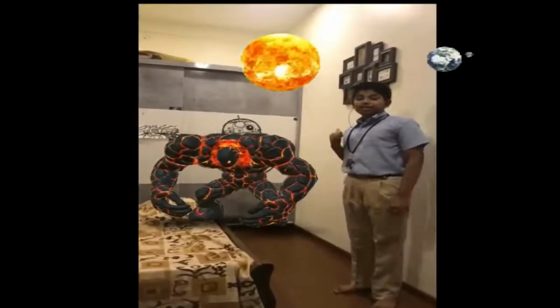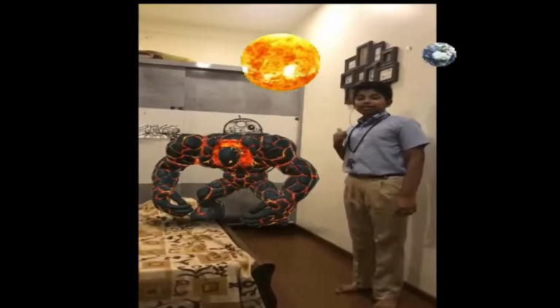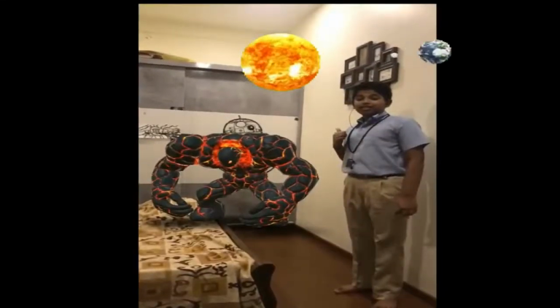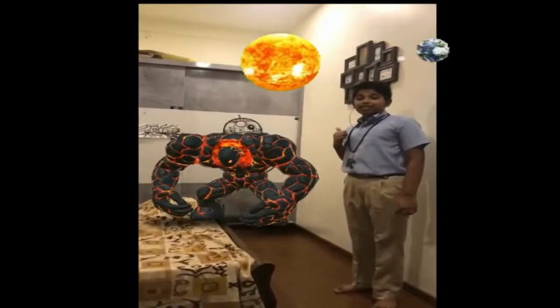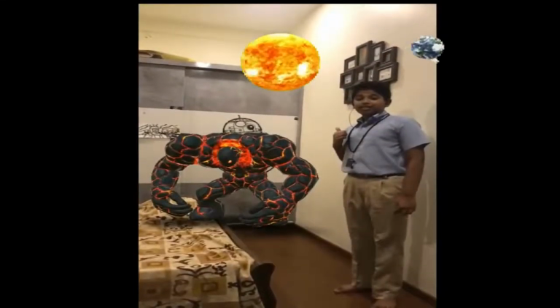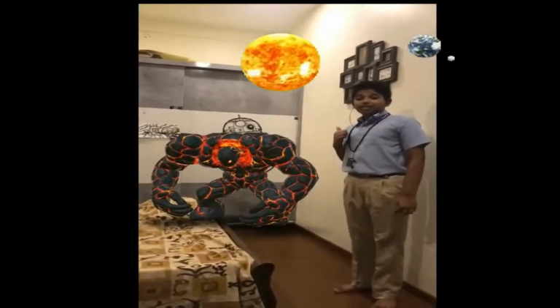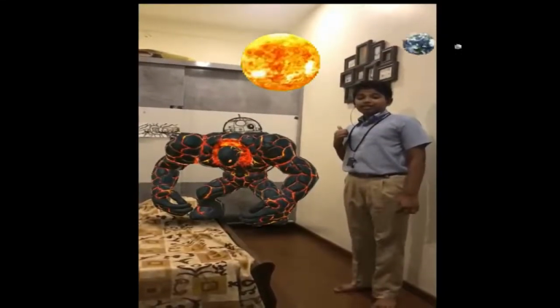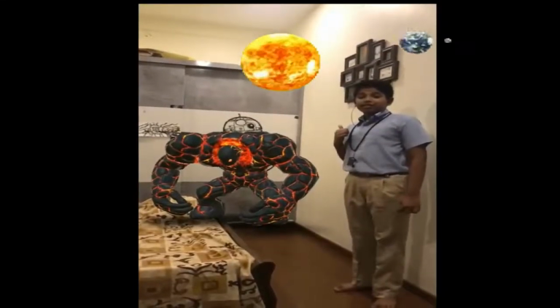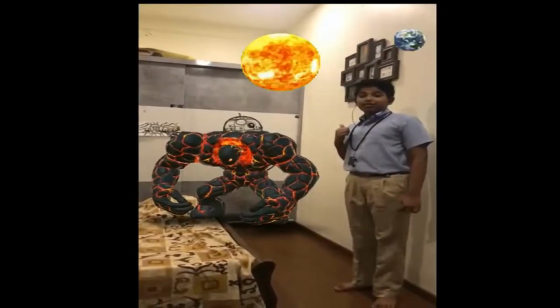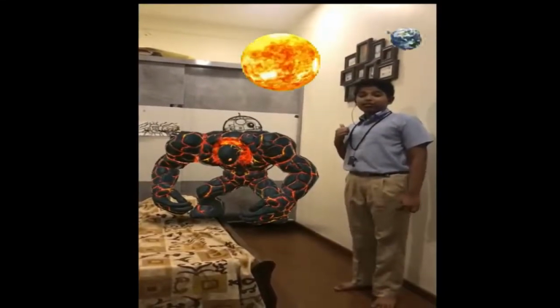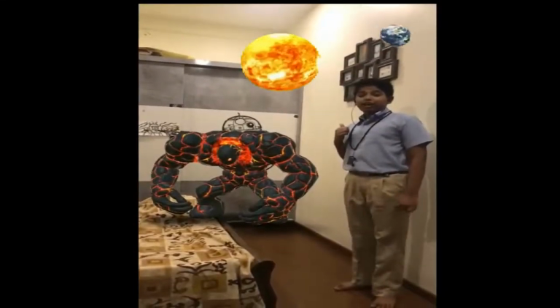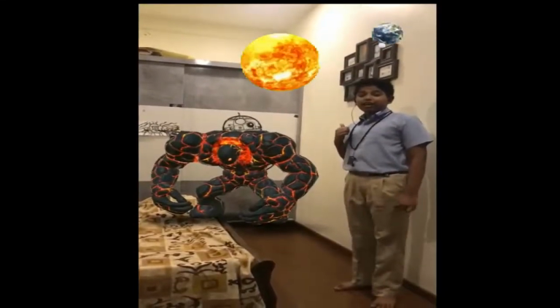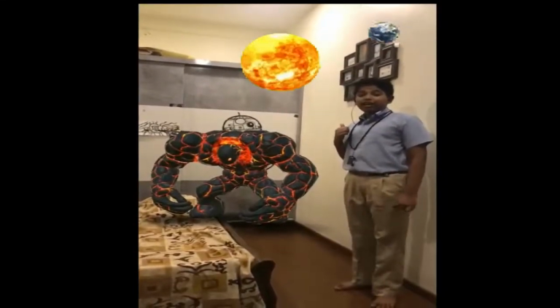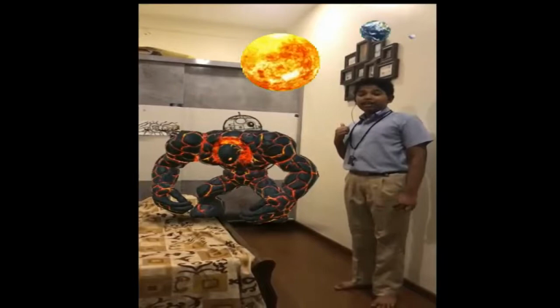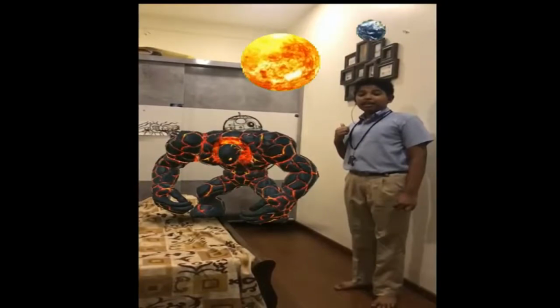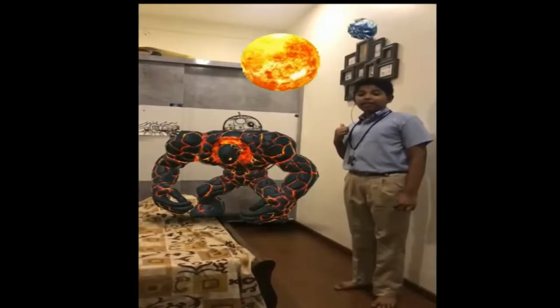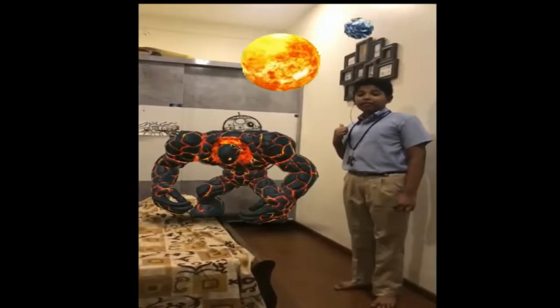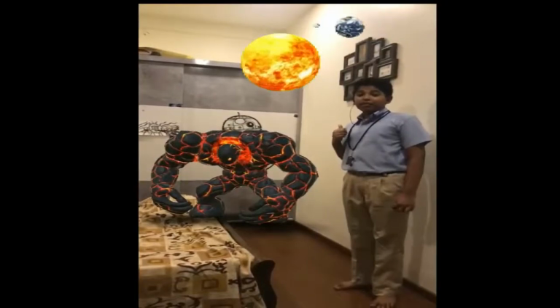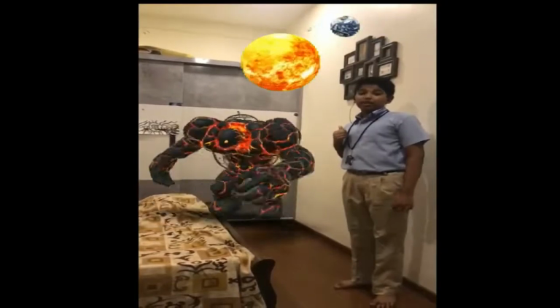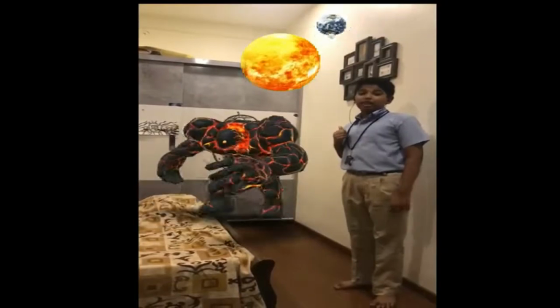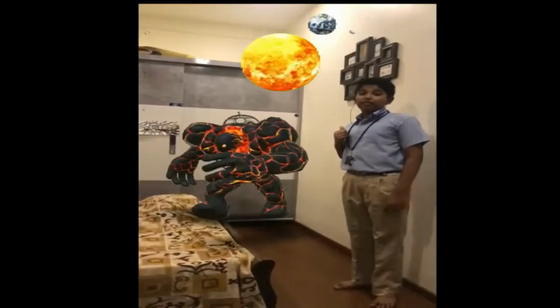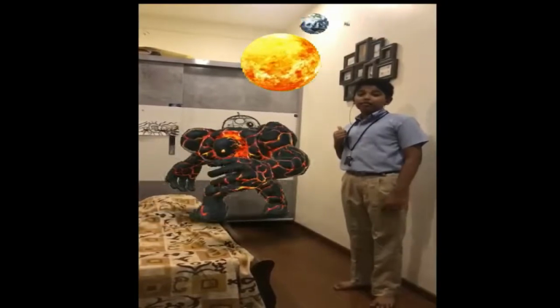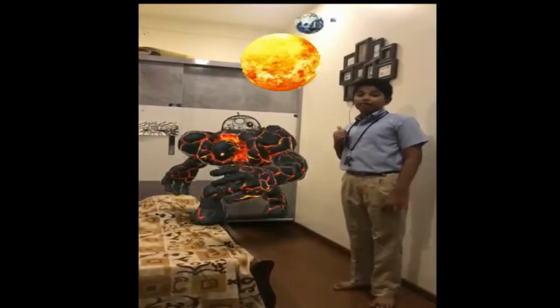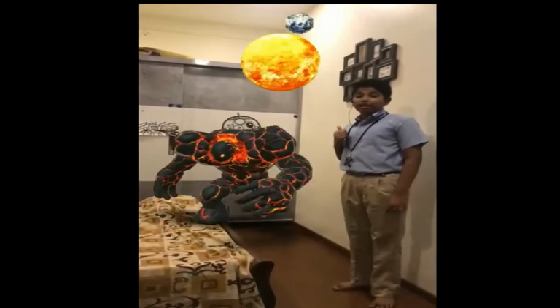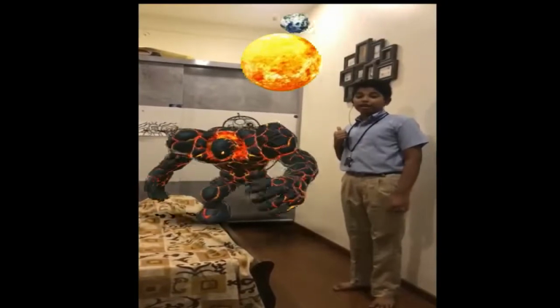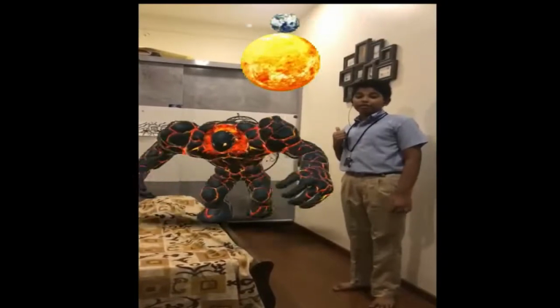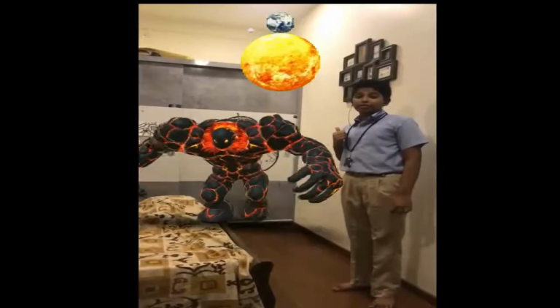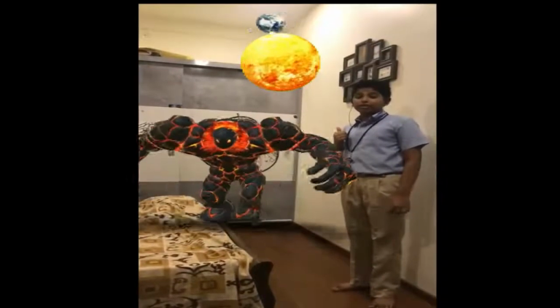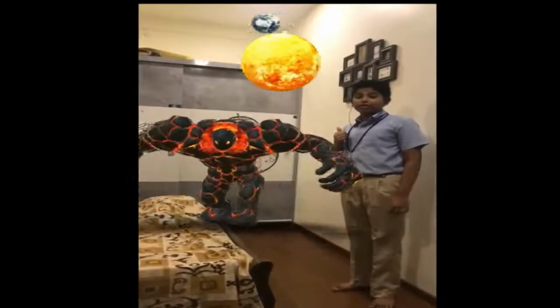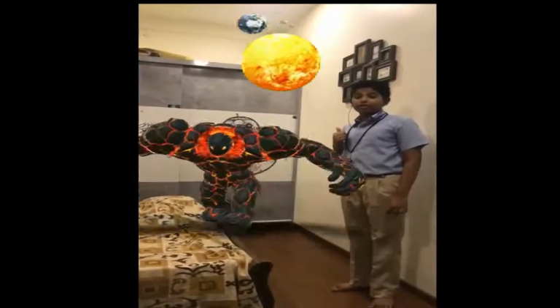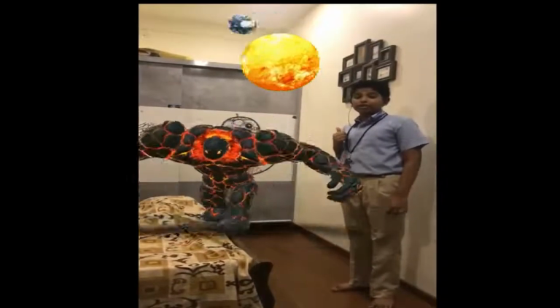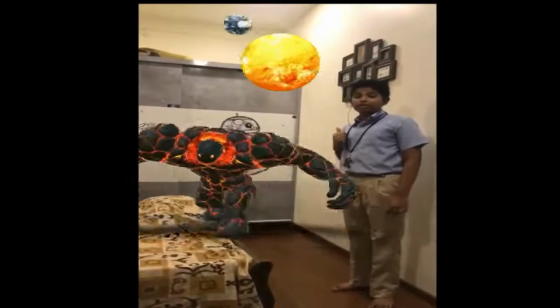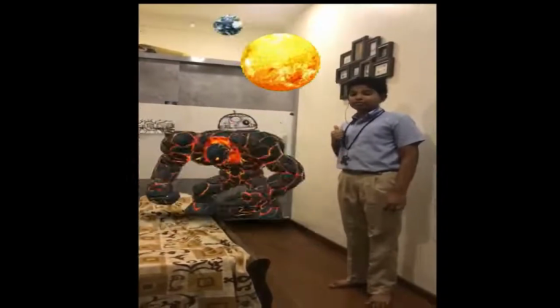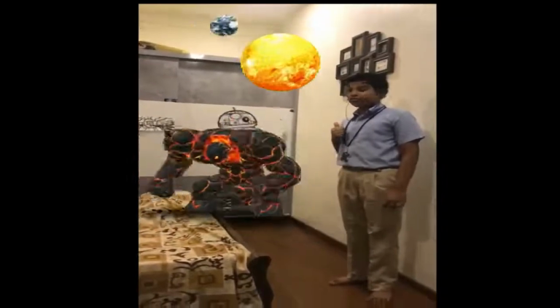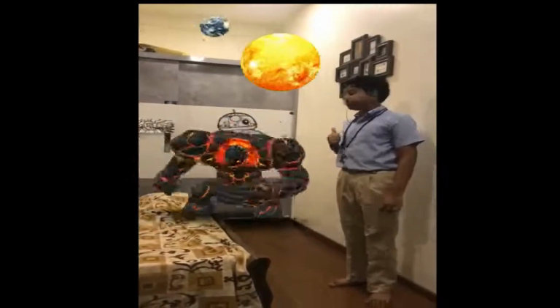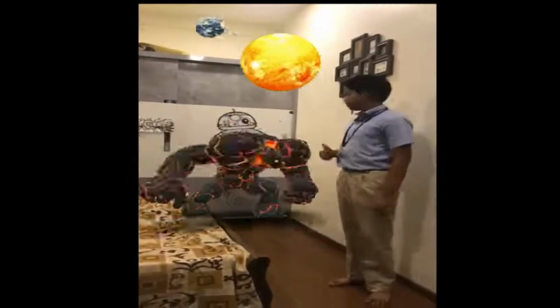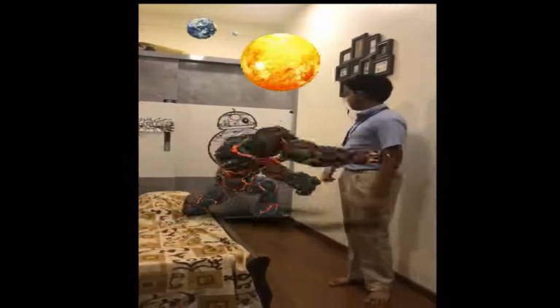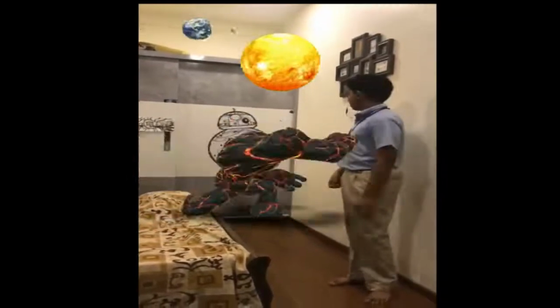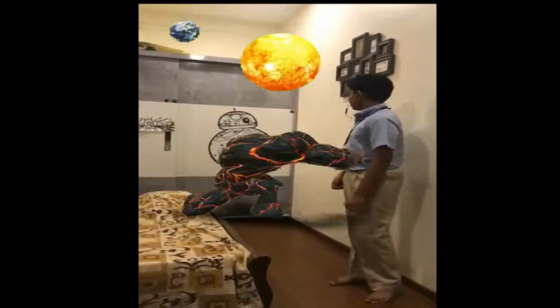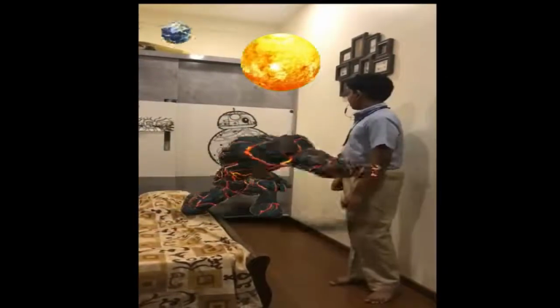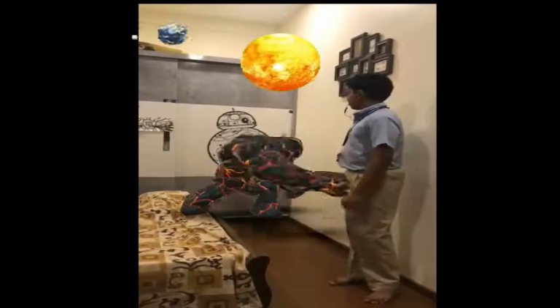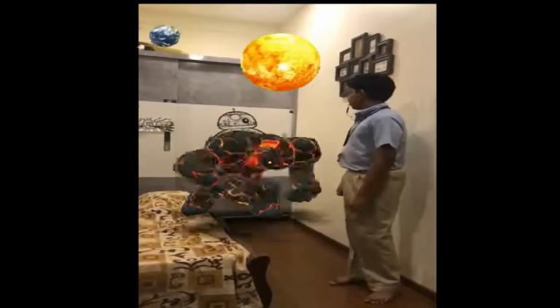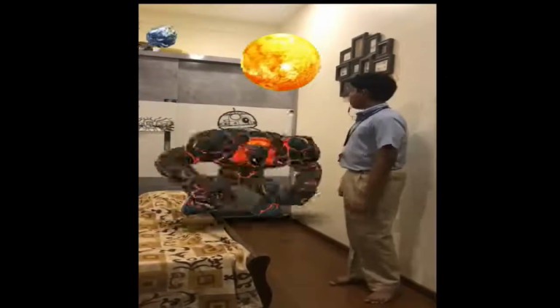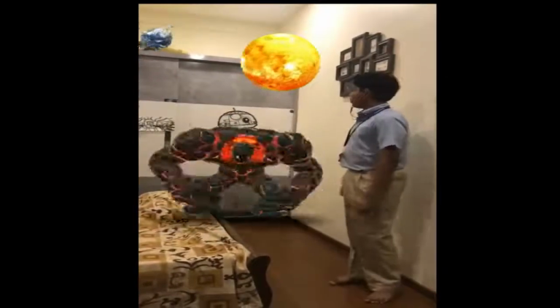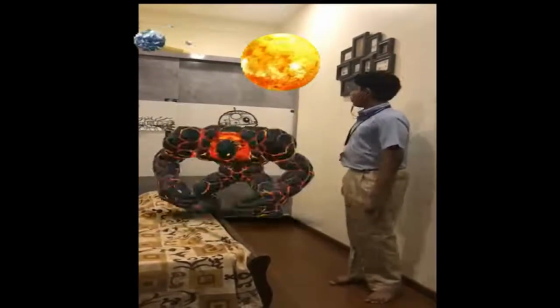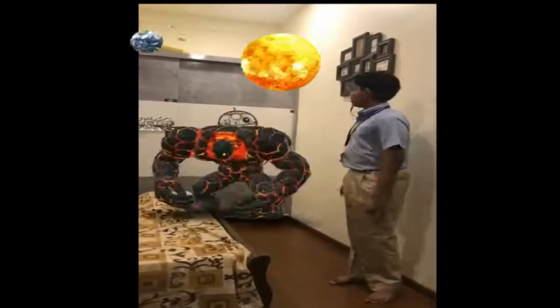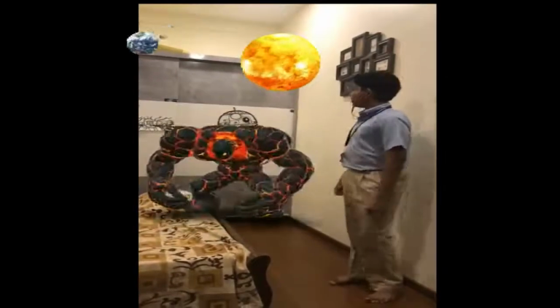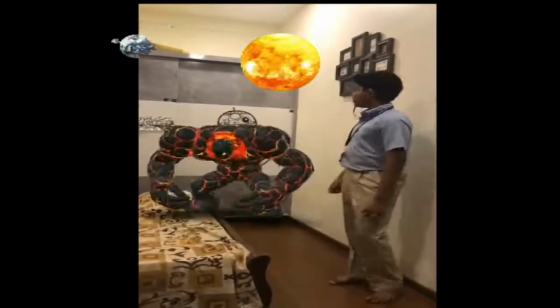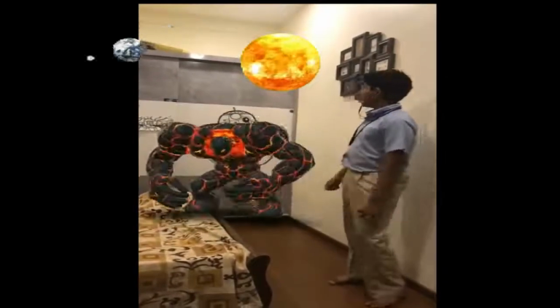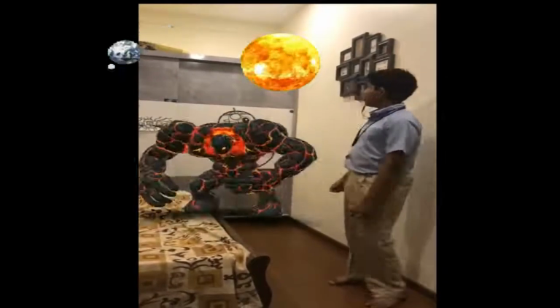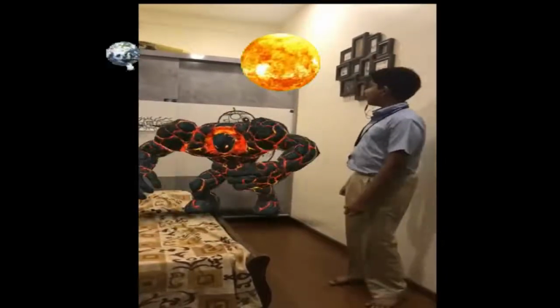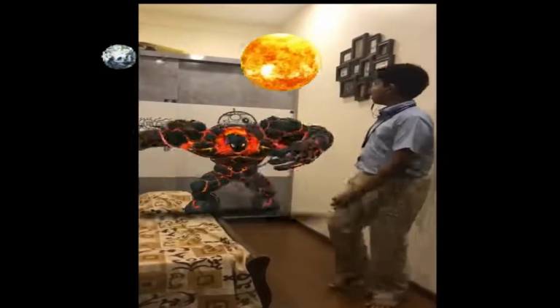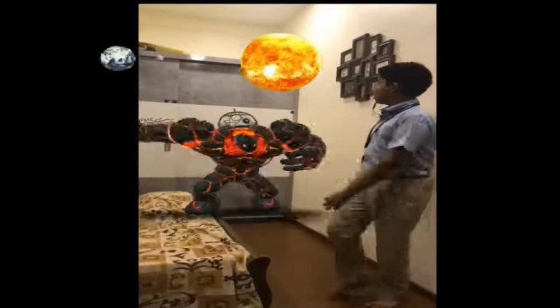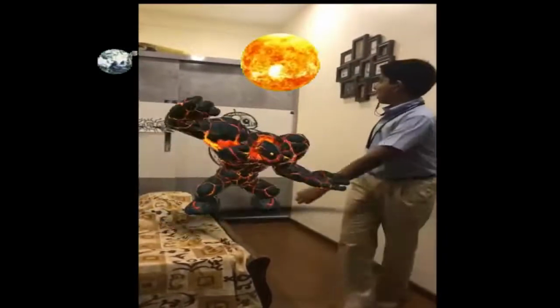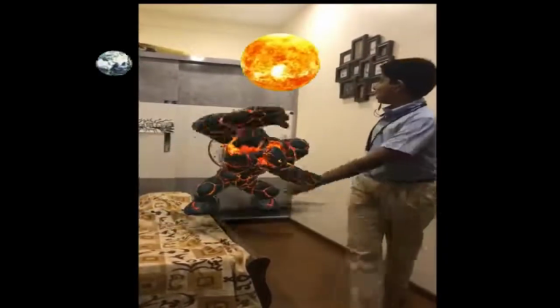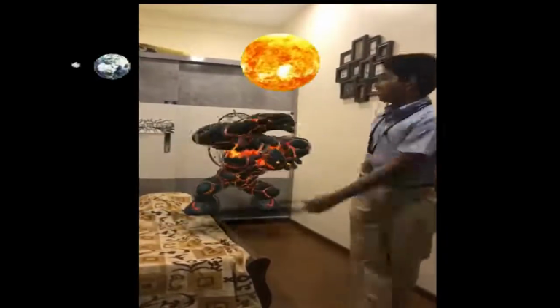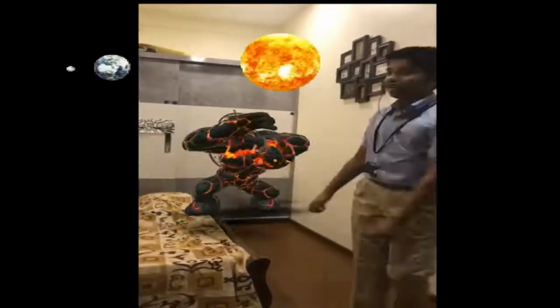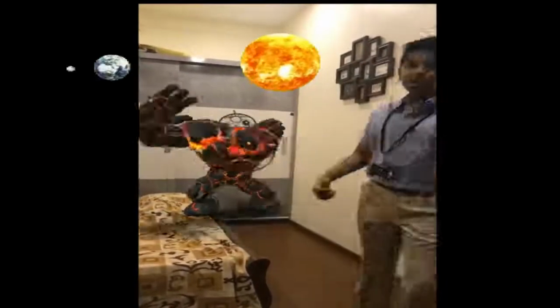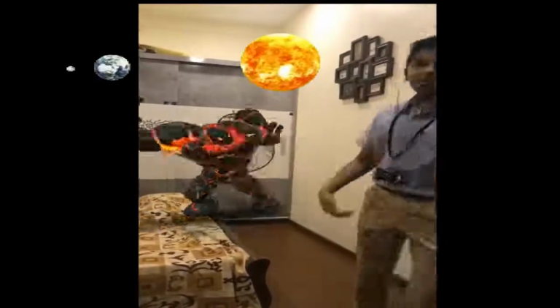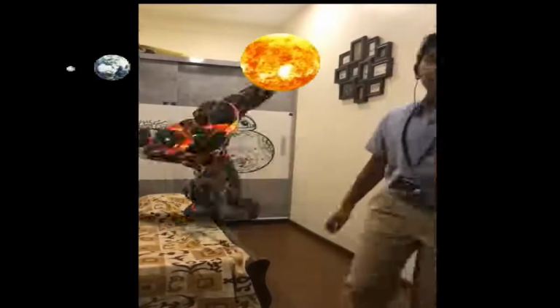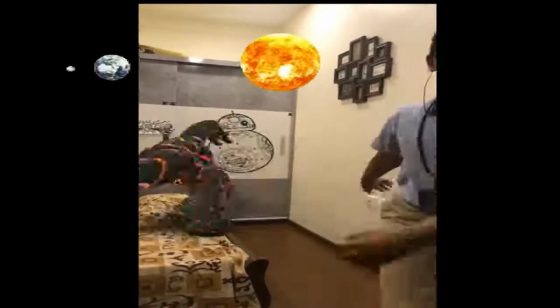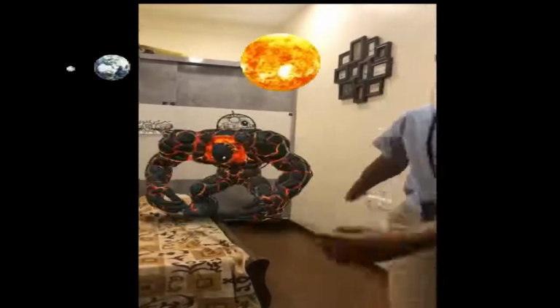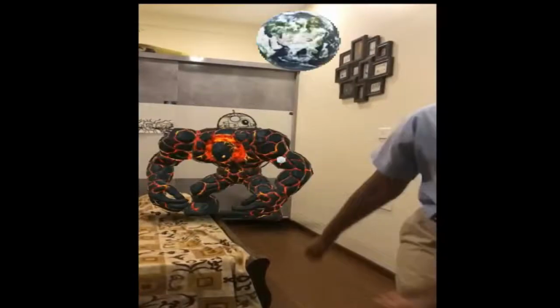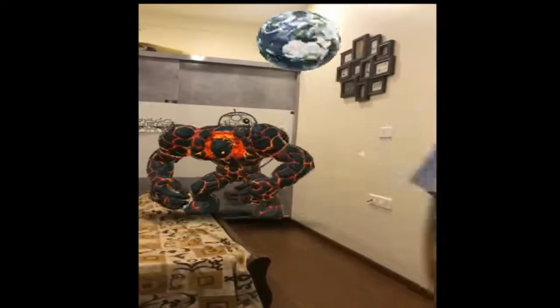This is a fire alien from the lava planet of Surtur. Oh my god, he's starting to get angry. Run for your lives!